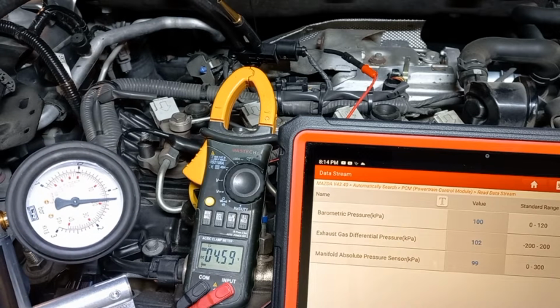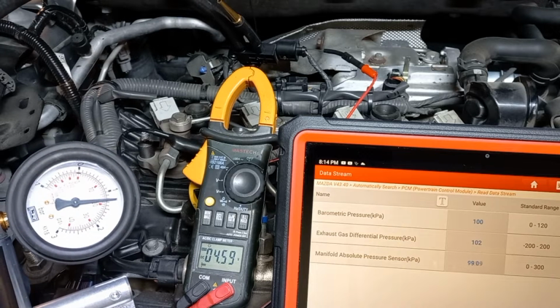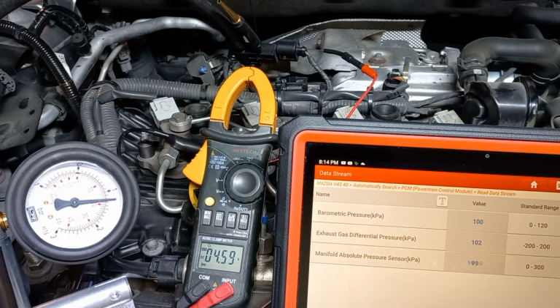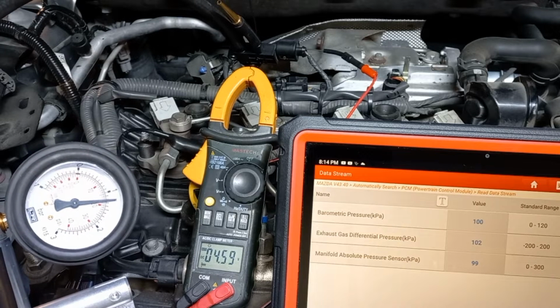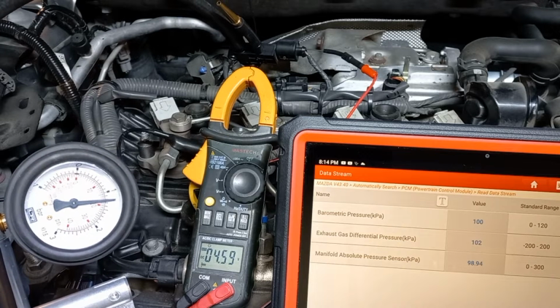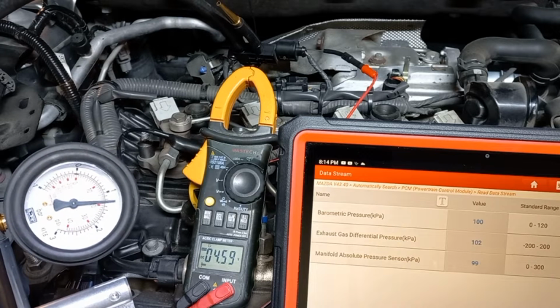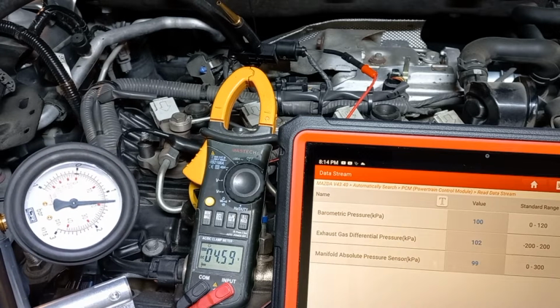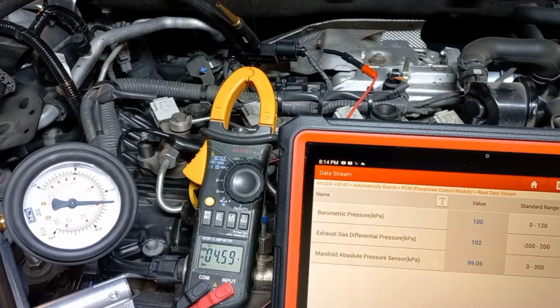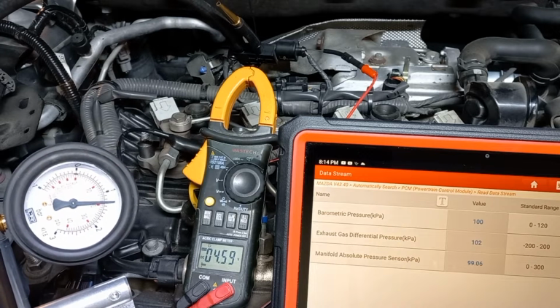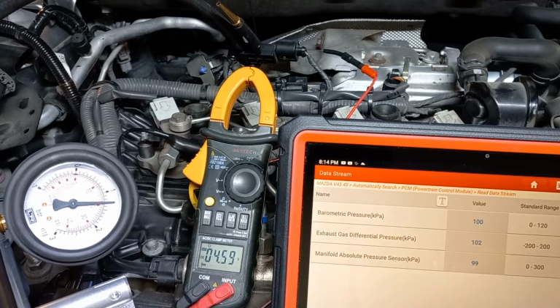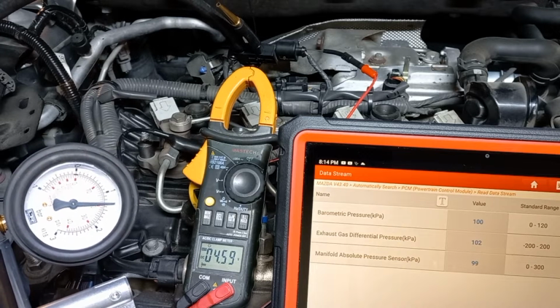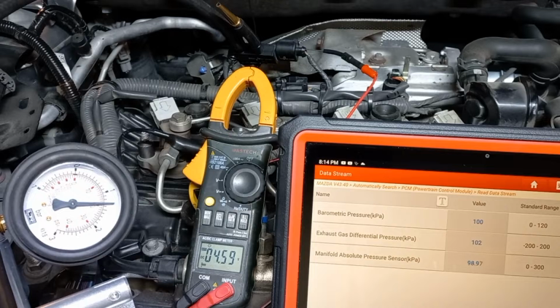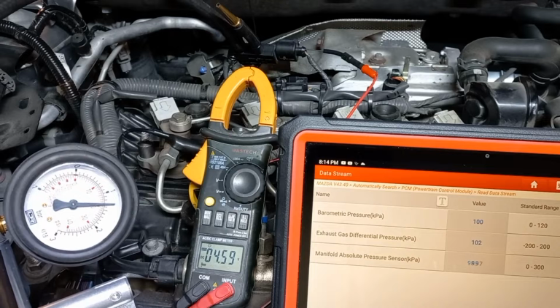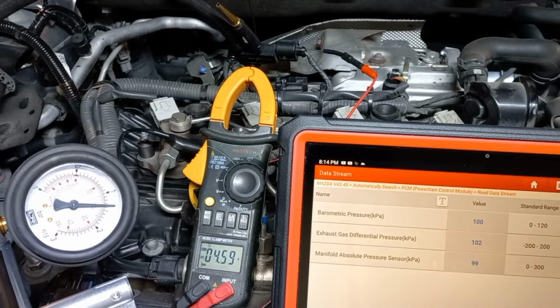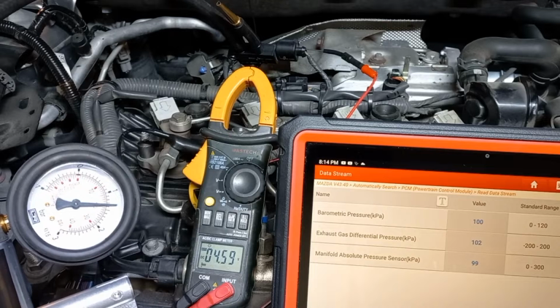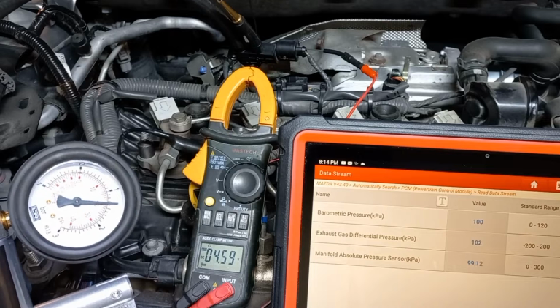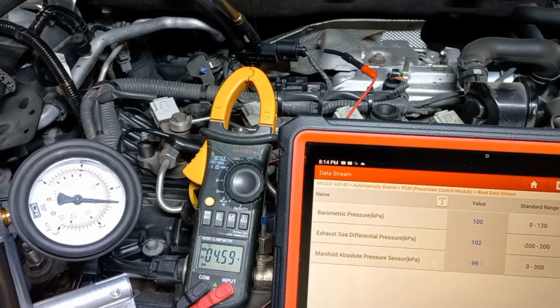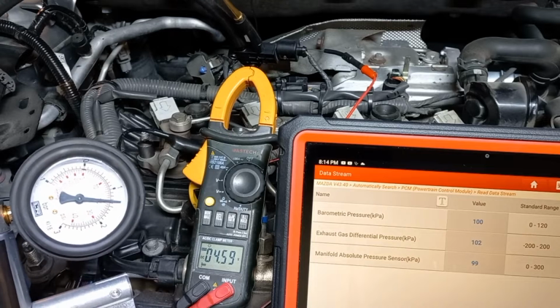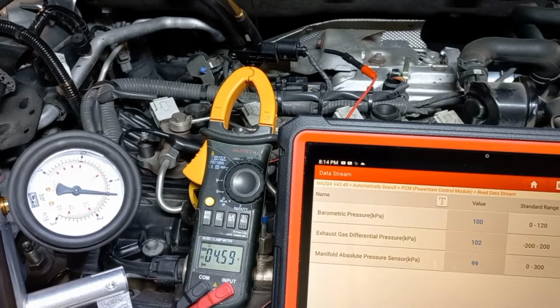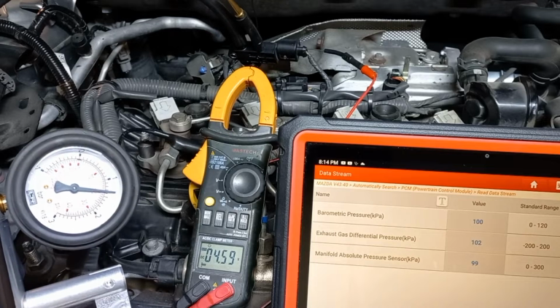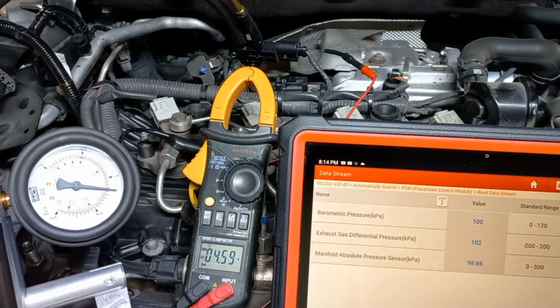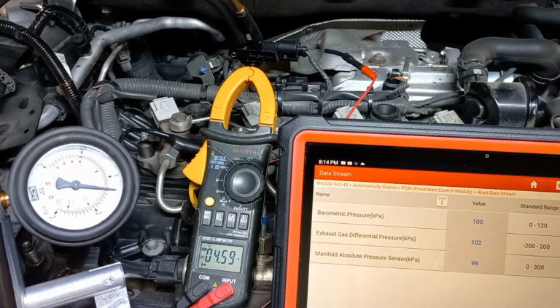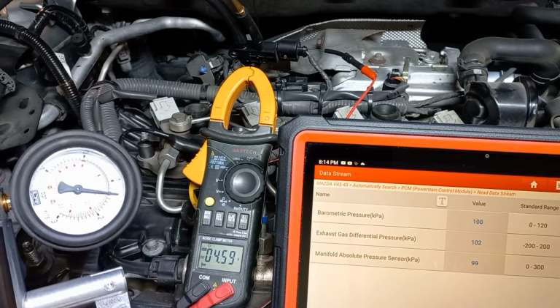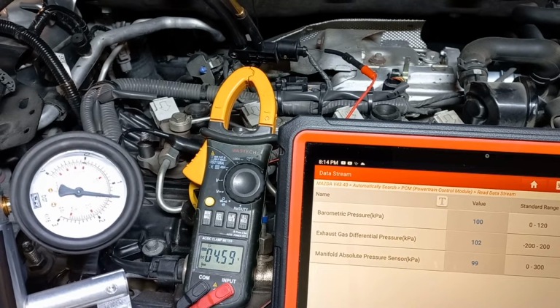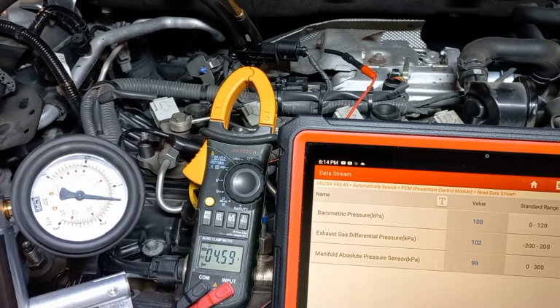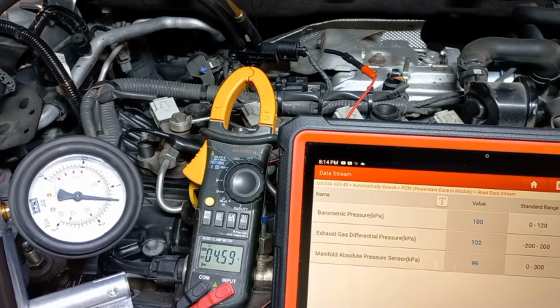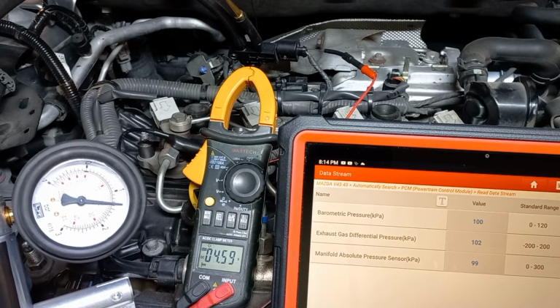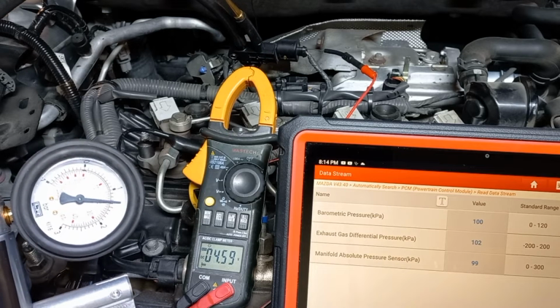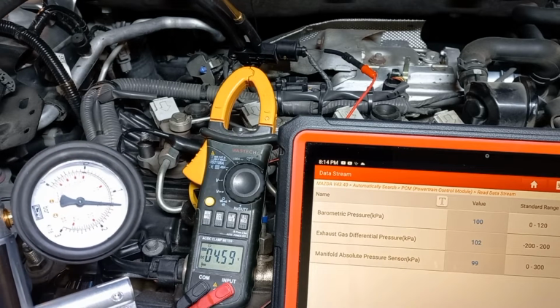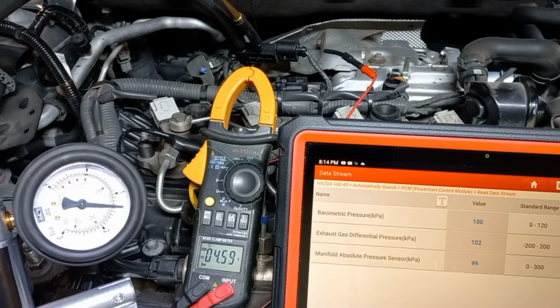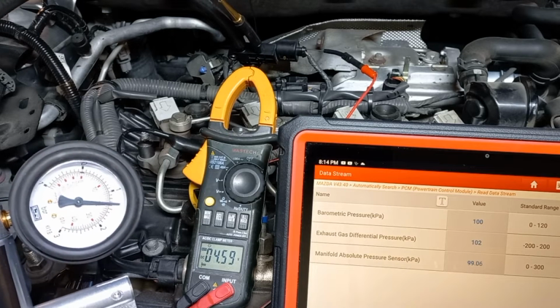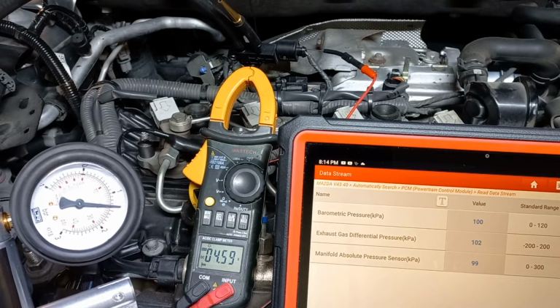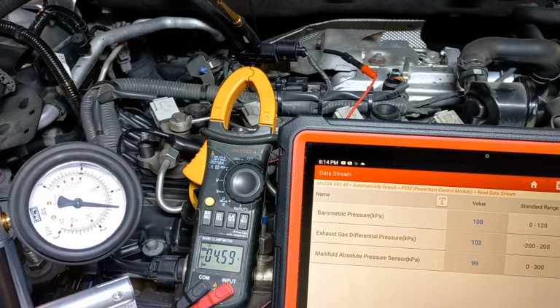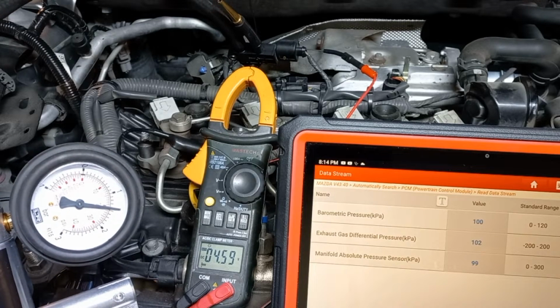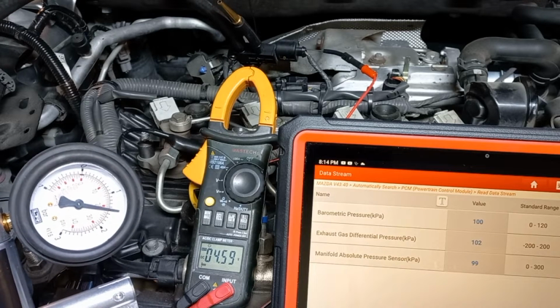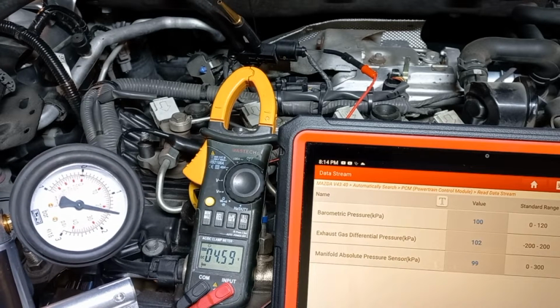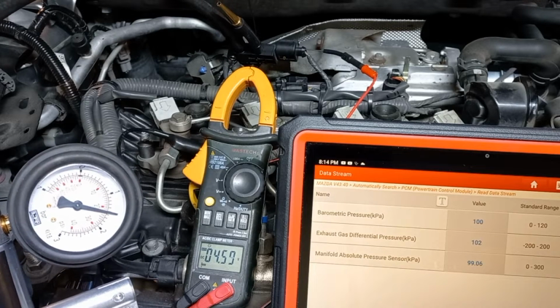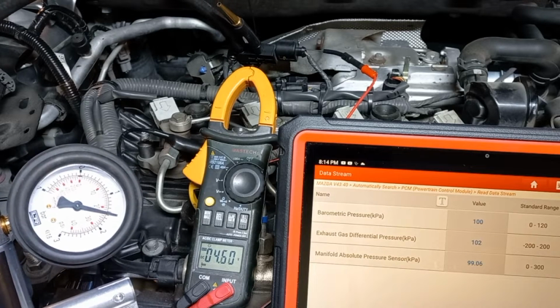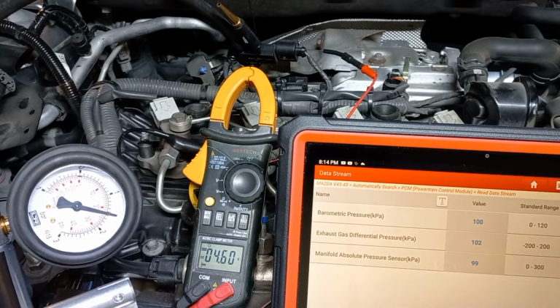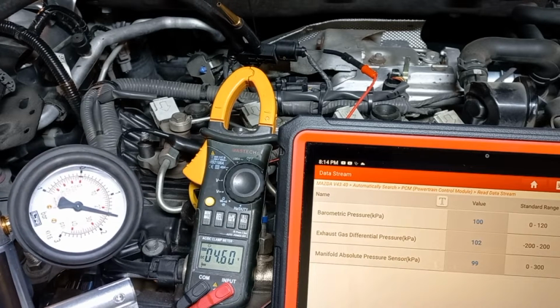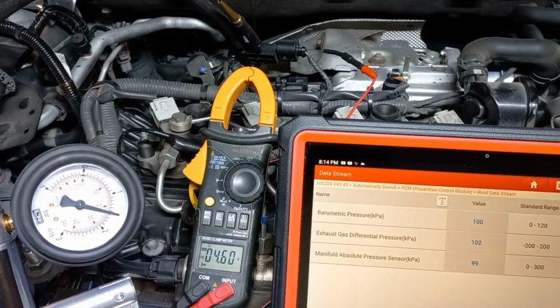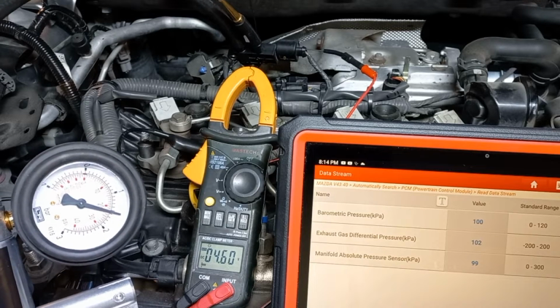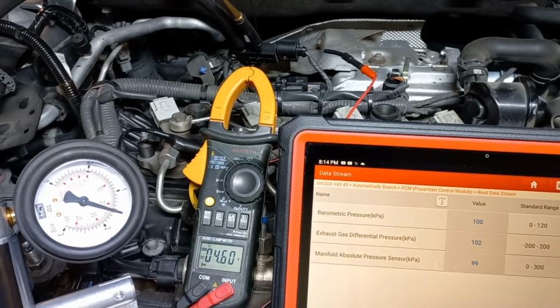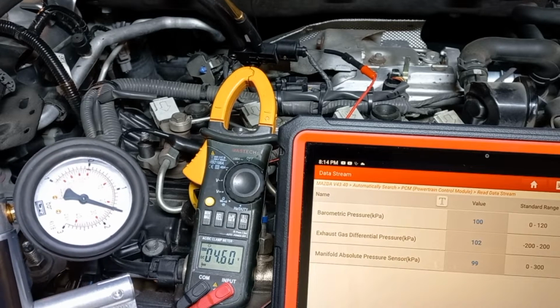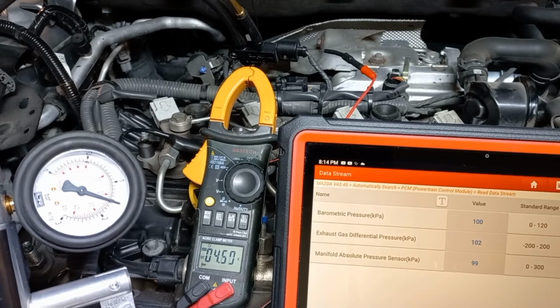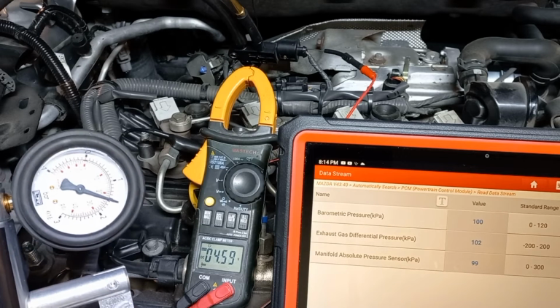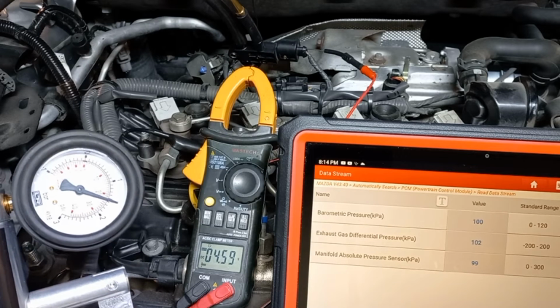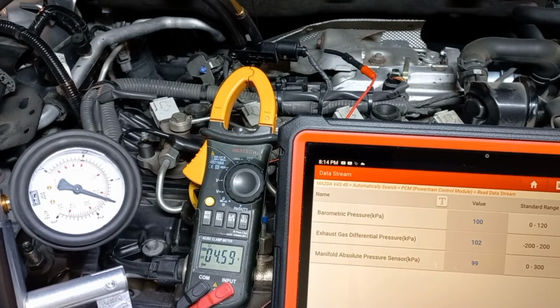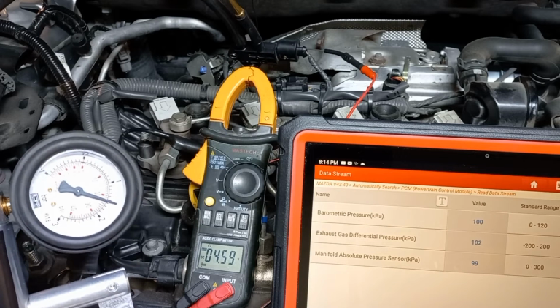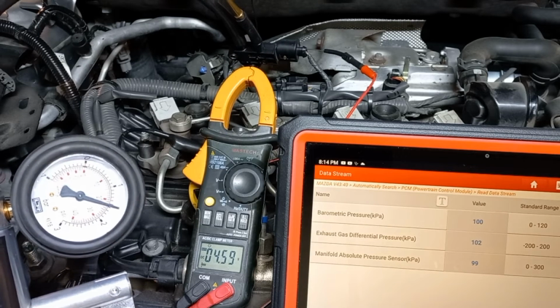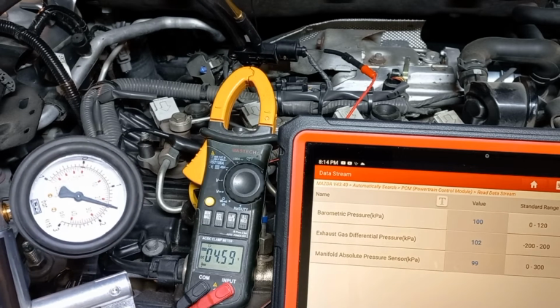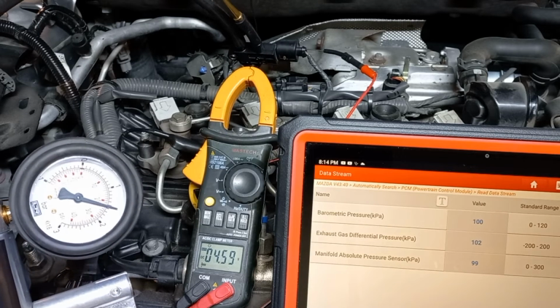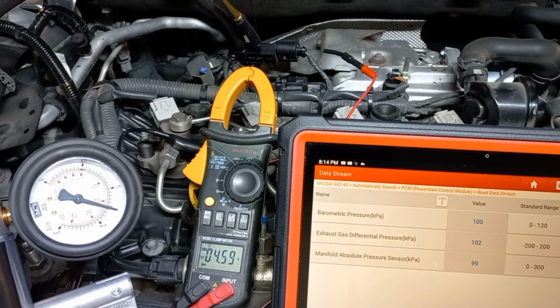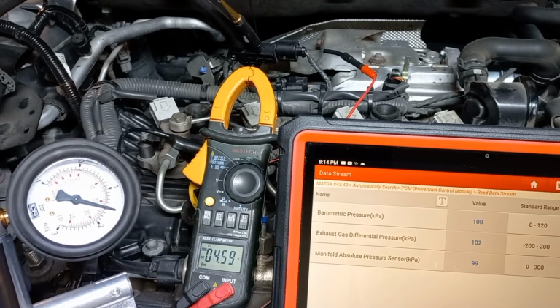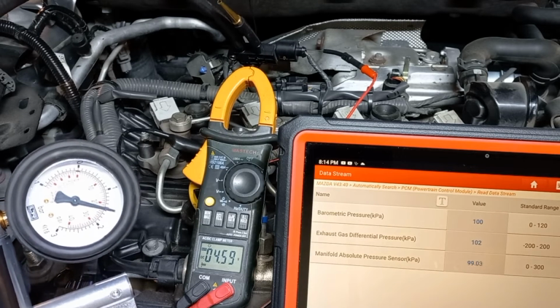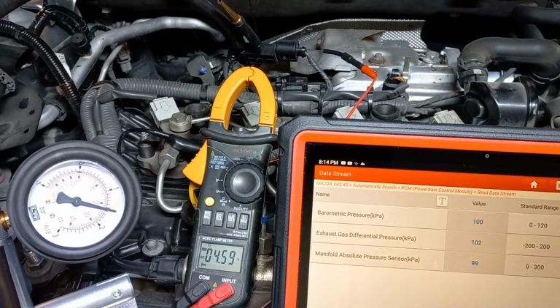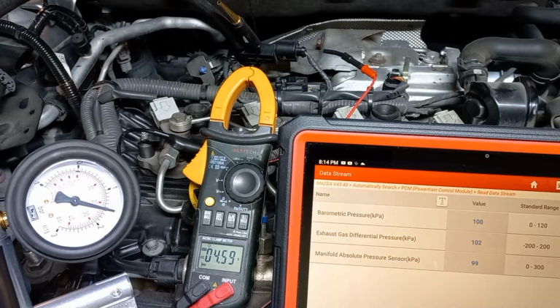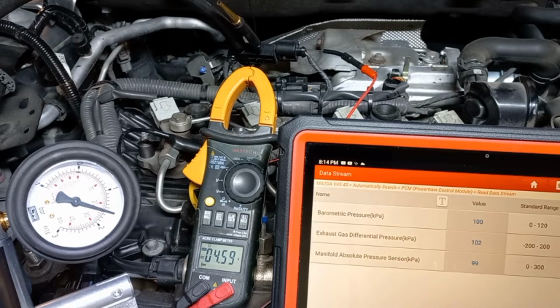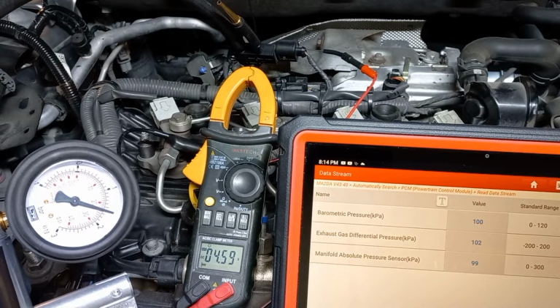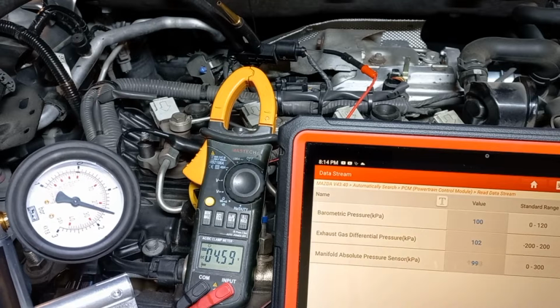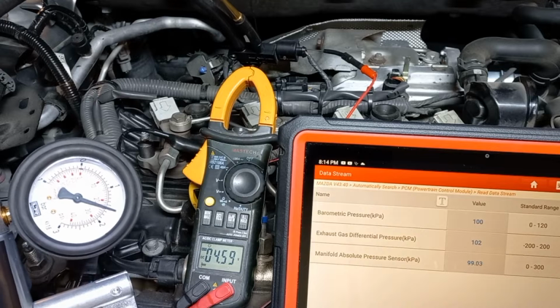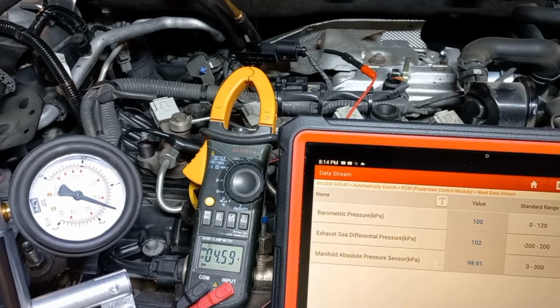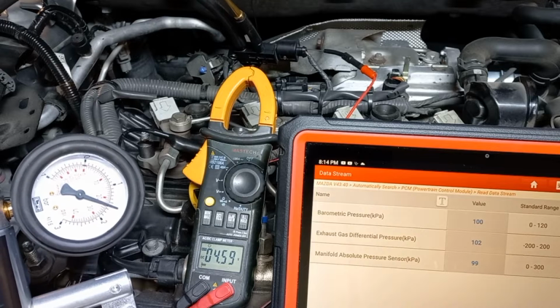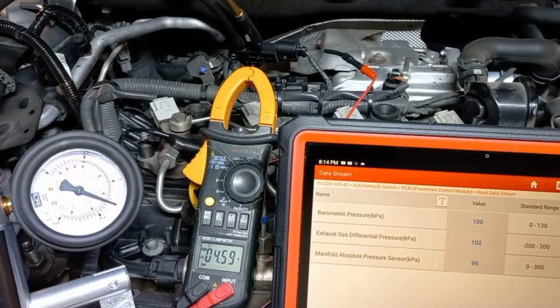As you can see, even though I applied a much higher pressure, the sensor reading stayed at 102 kPa.